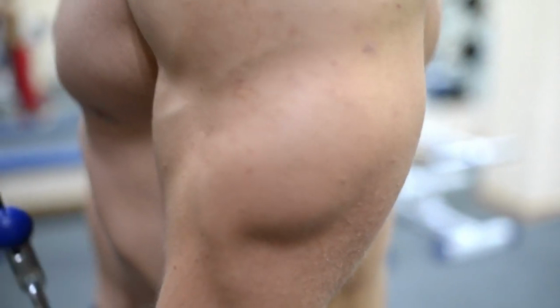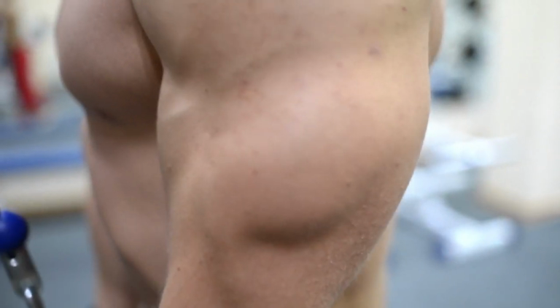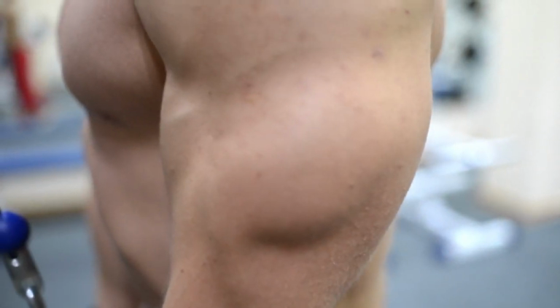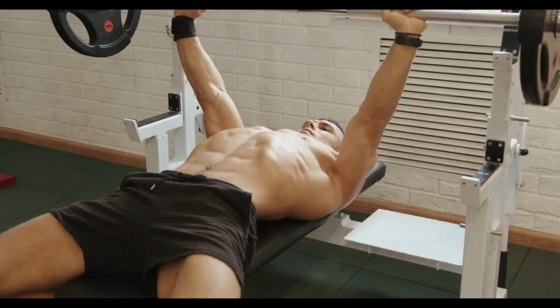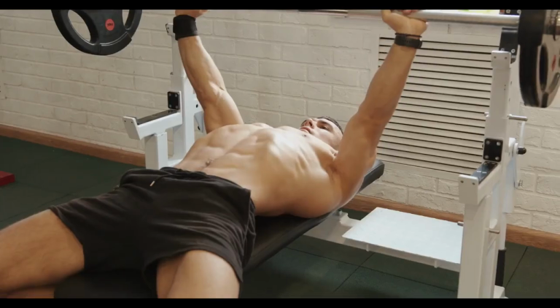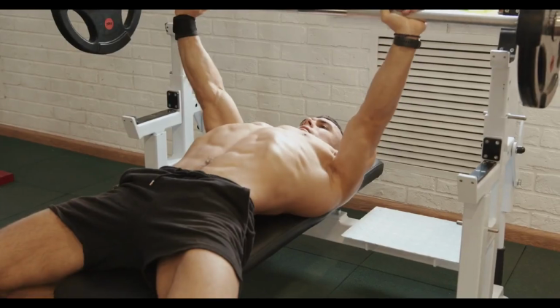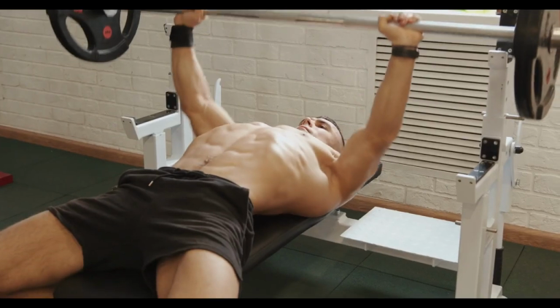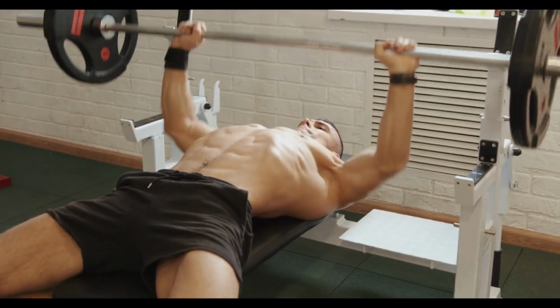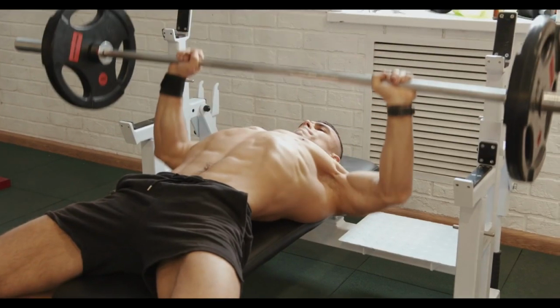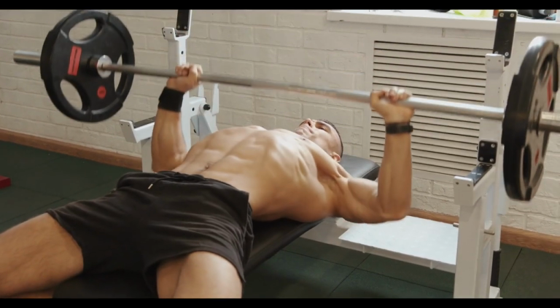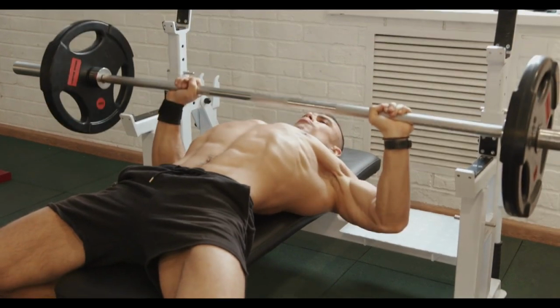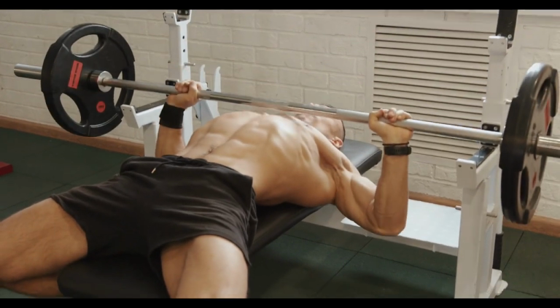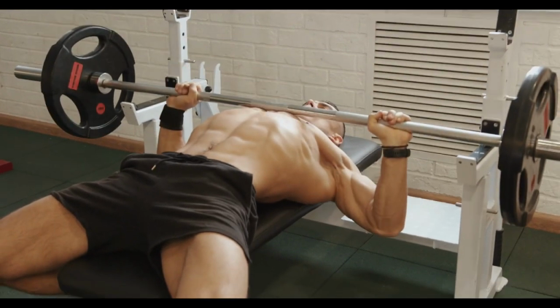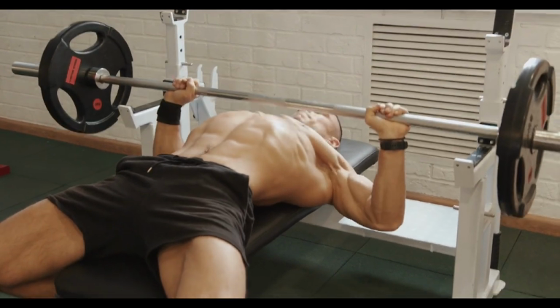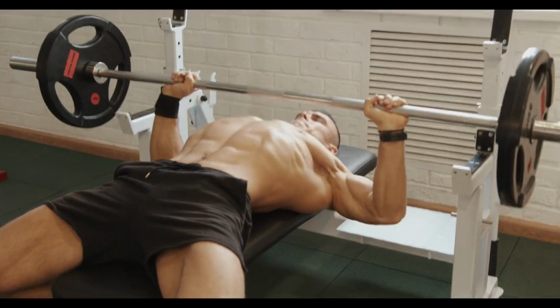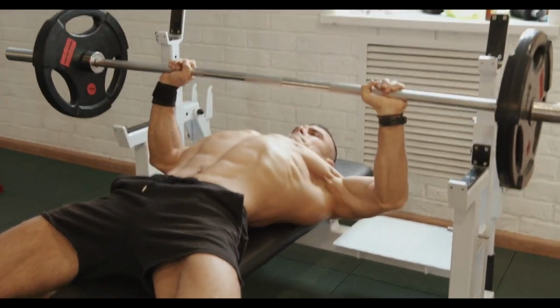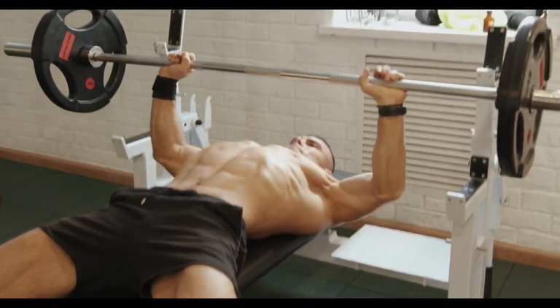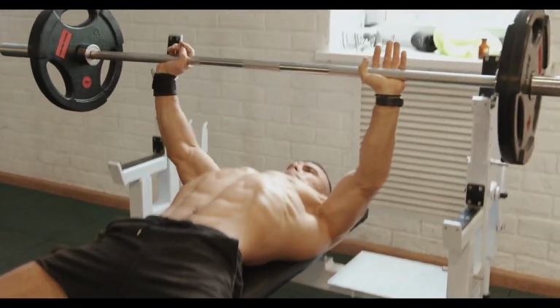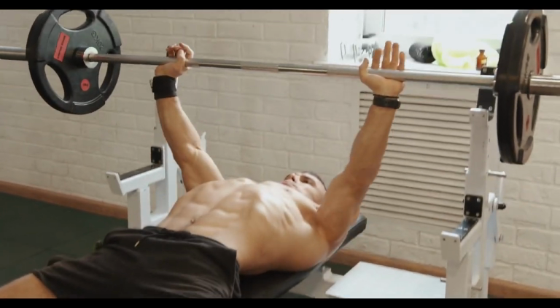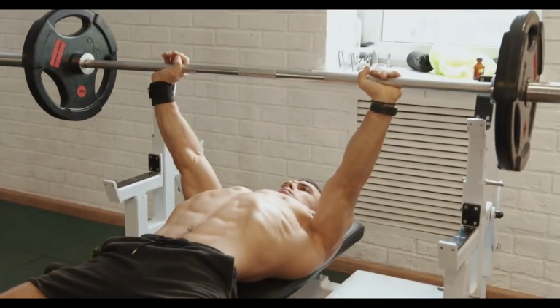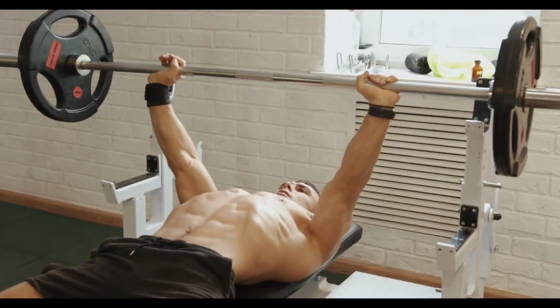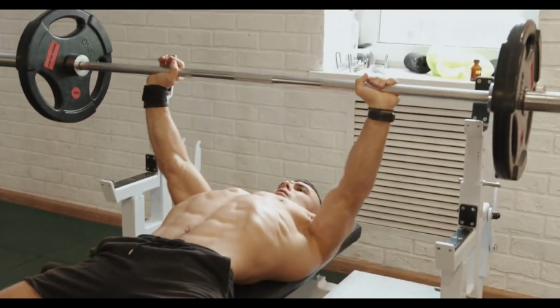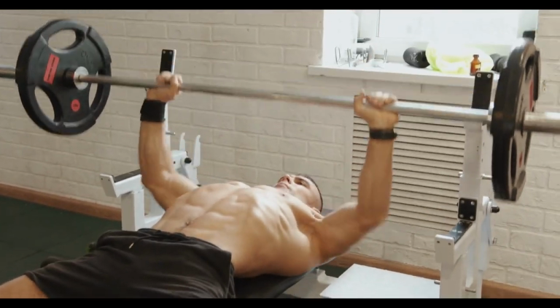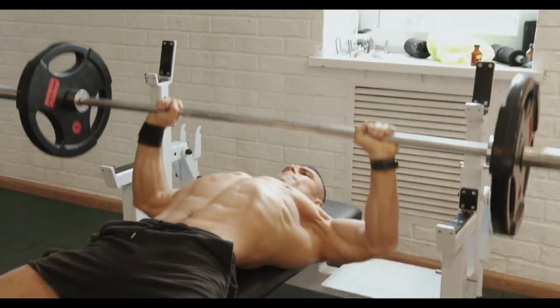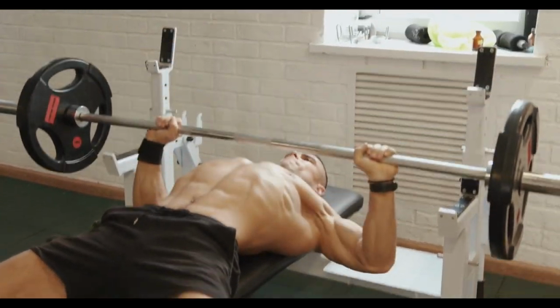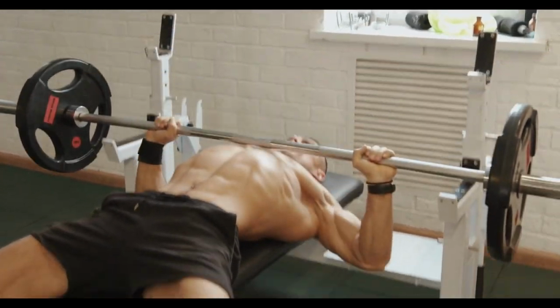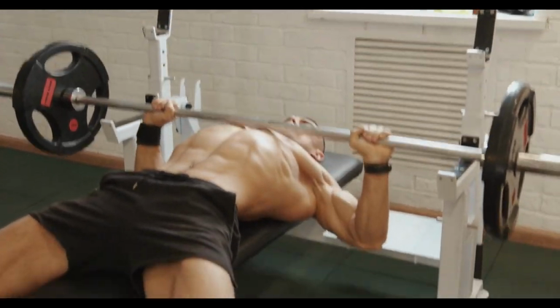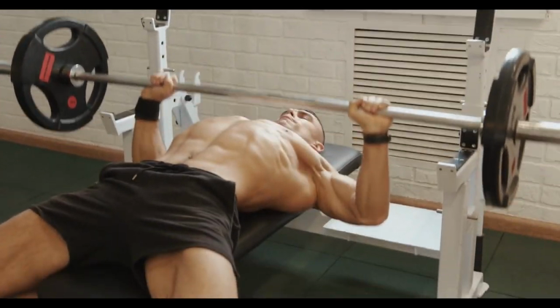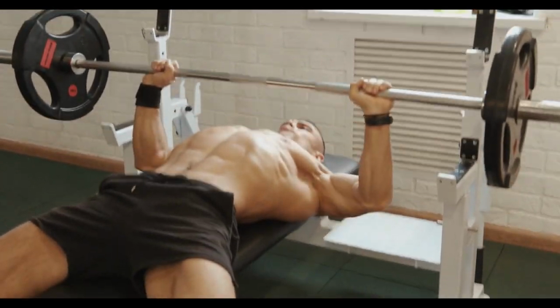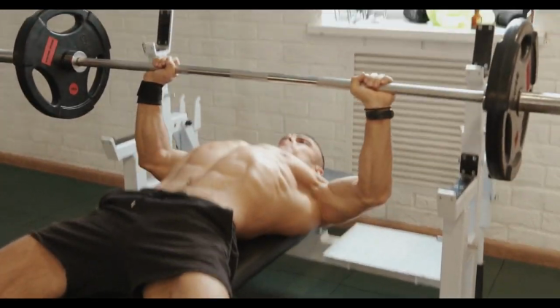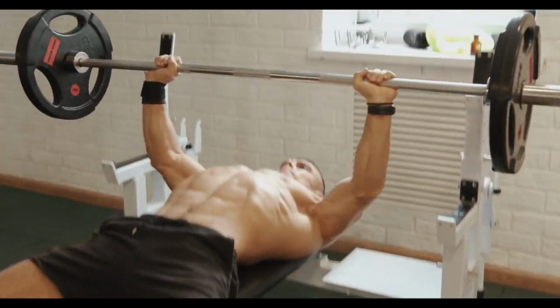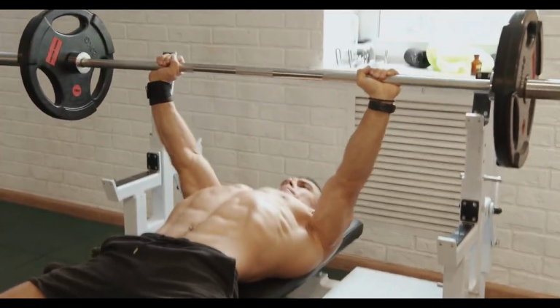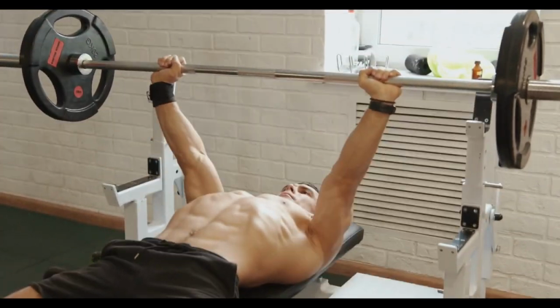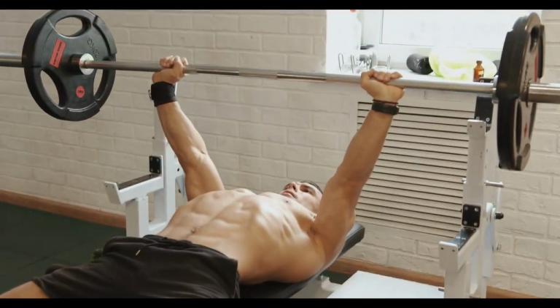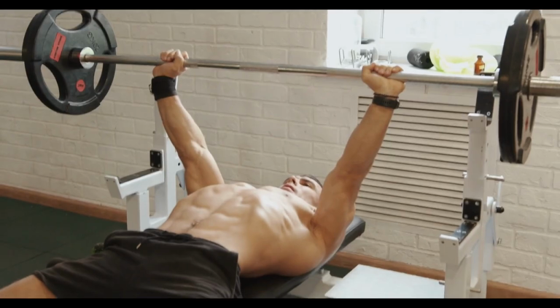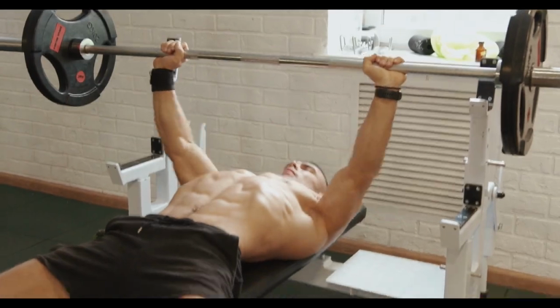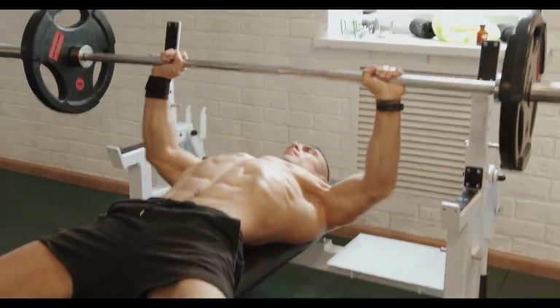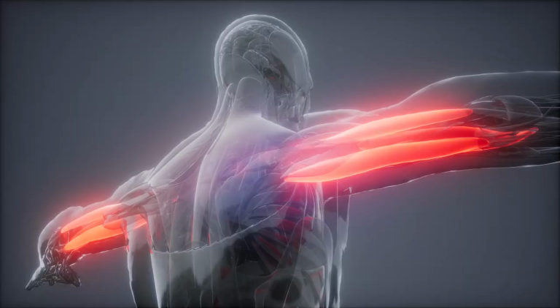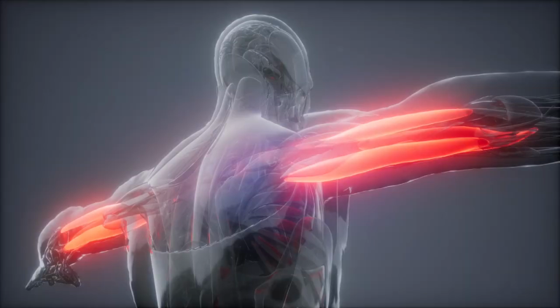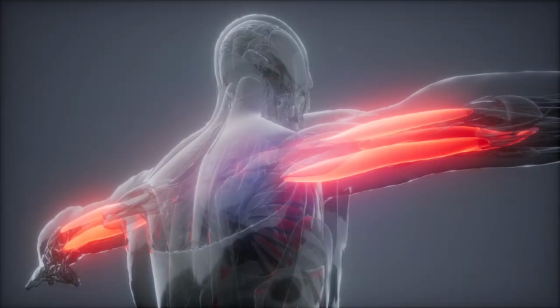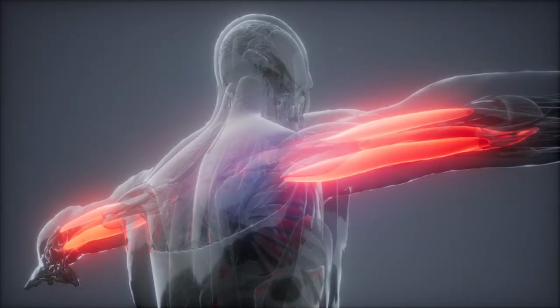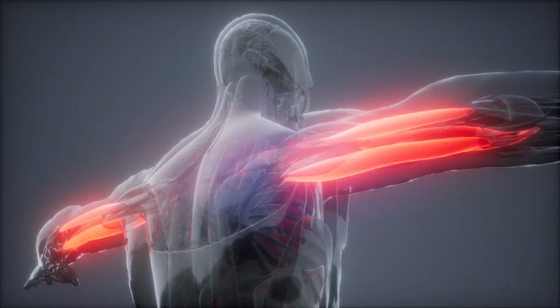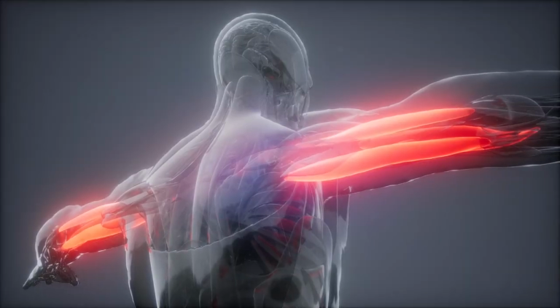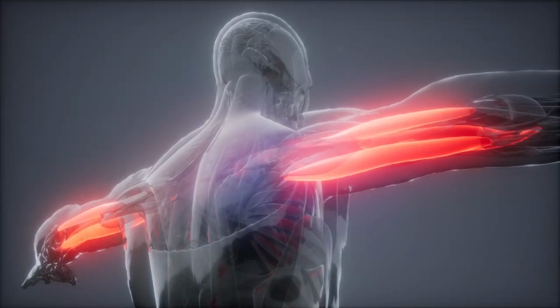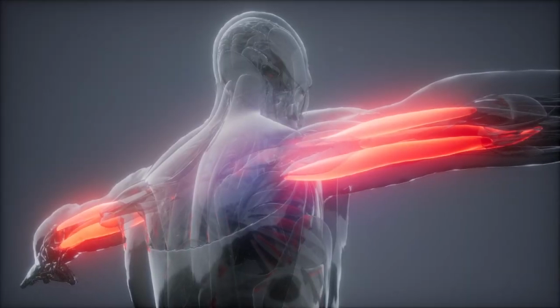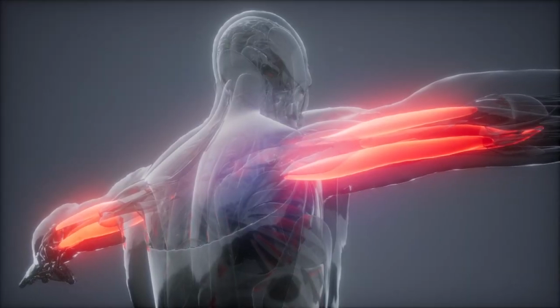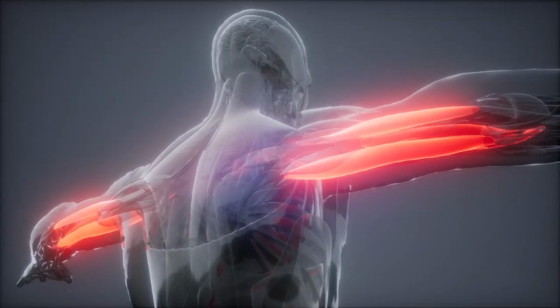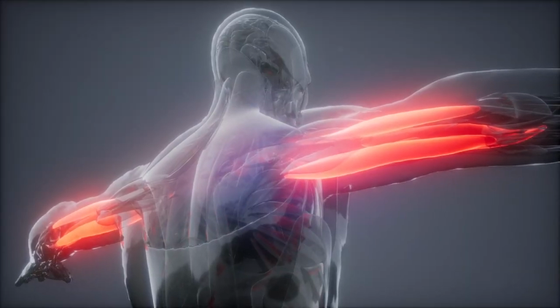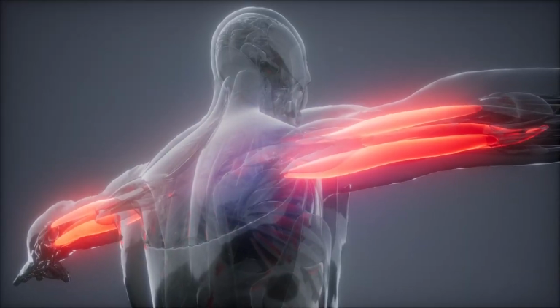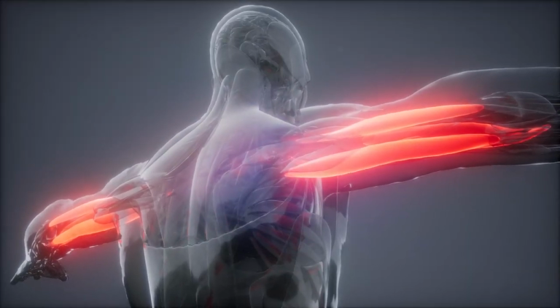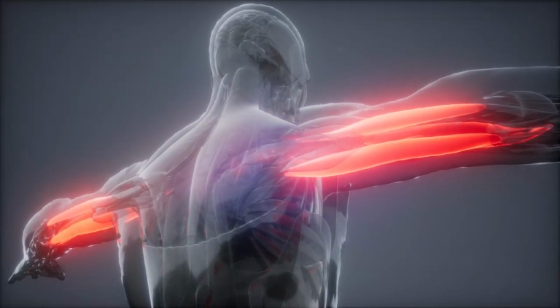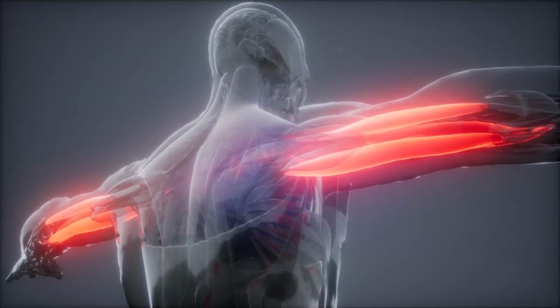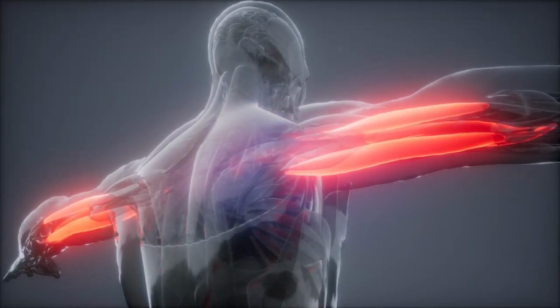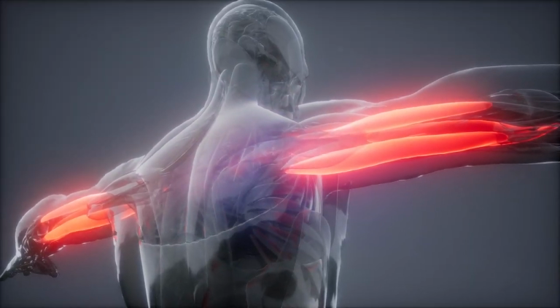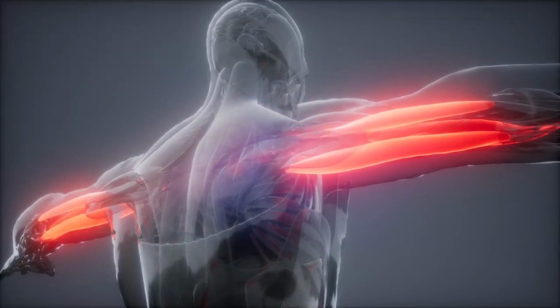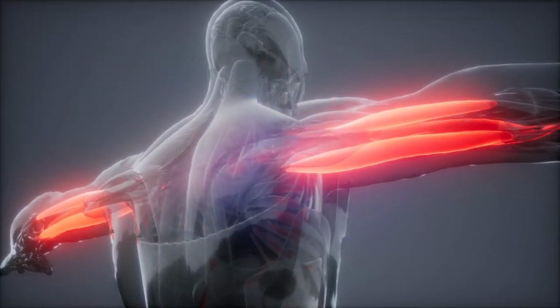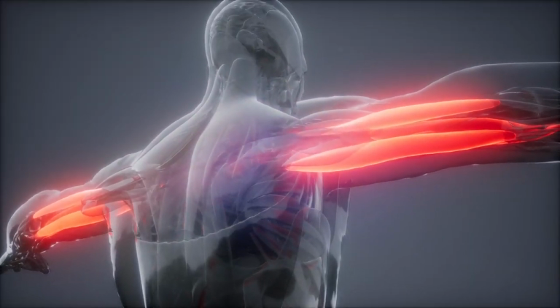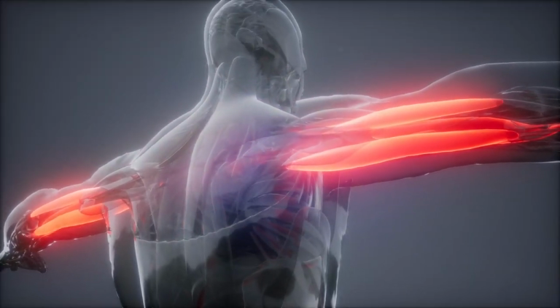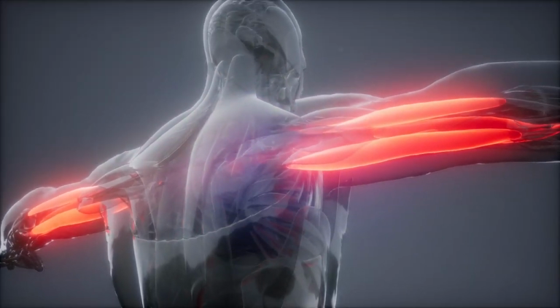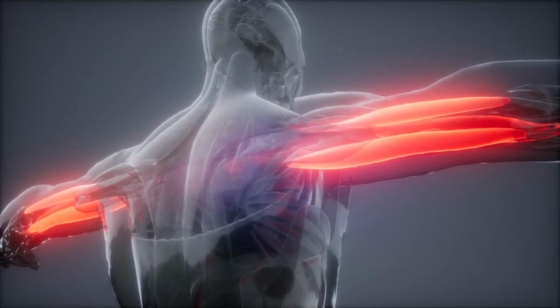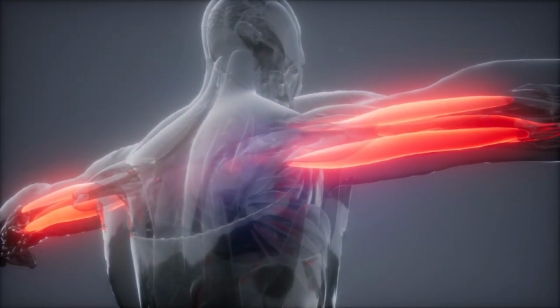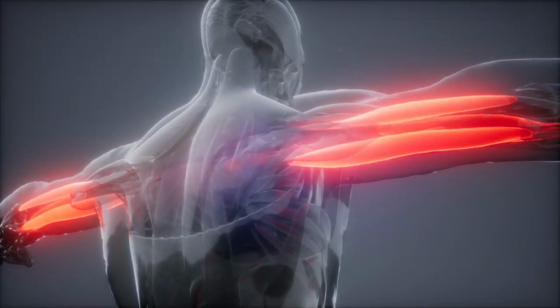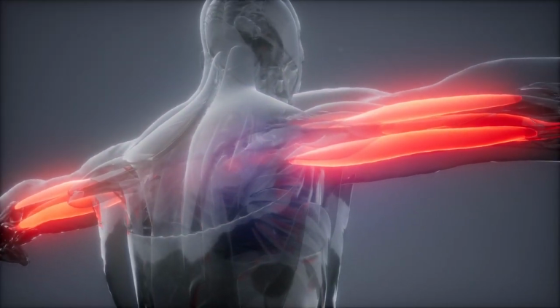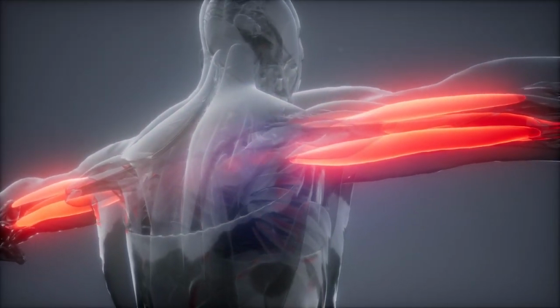Training with larger loads is frequently limited by the triceps, making them an excellent approach to increase triceps strength.